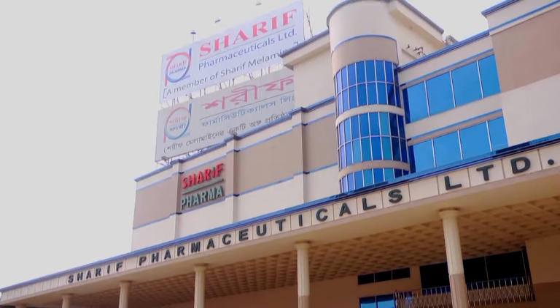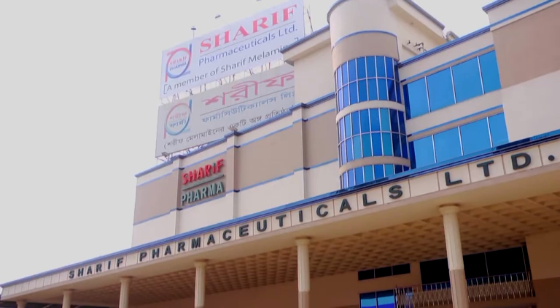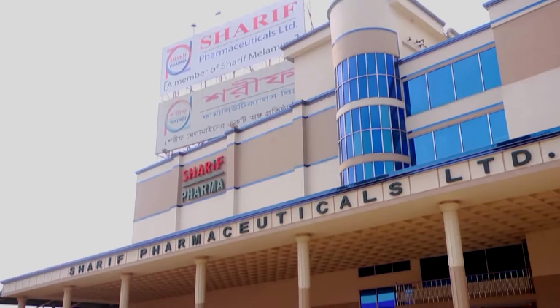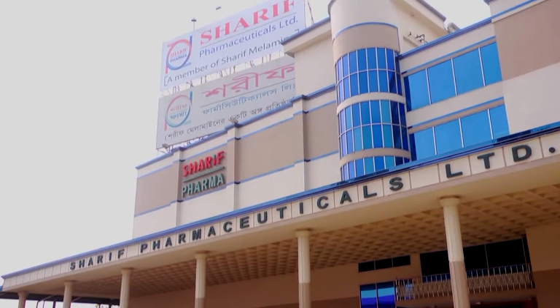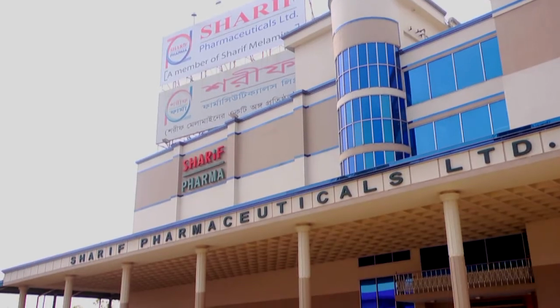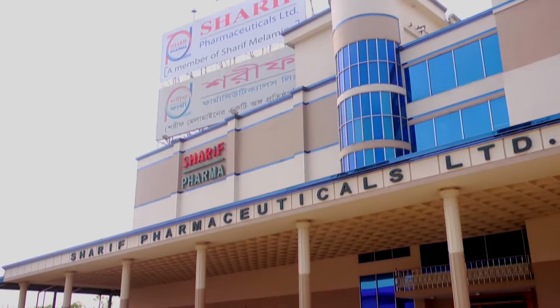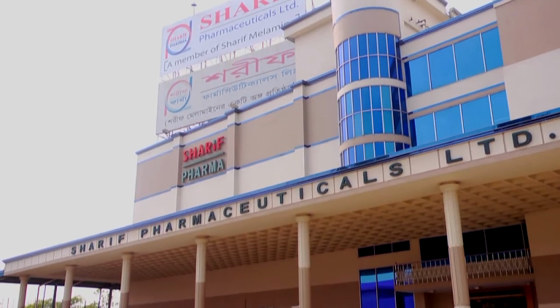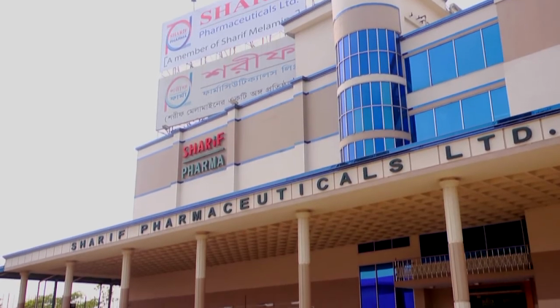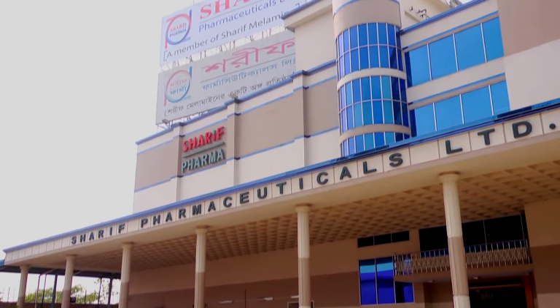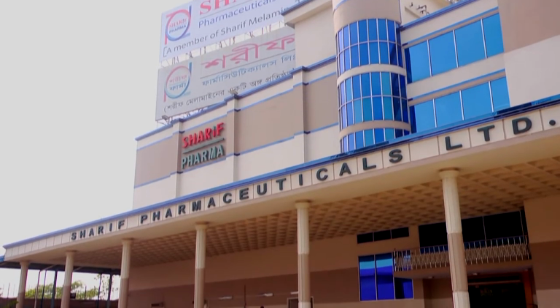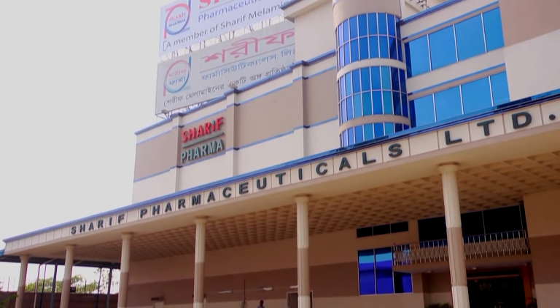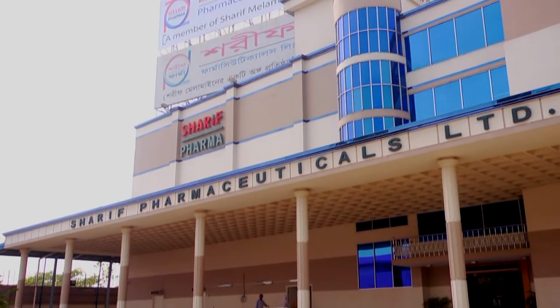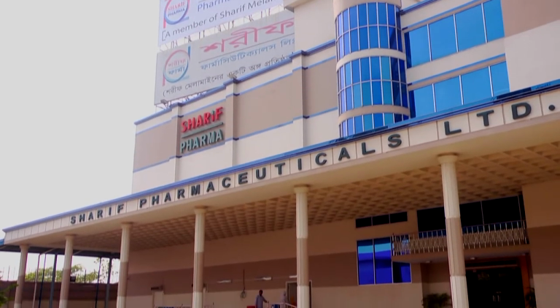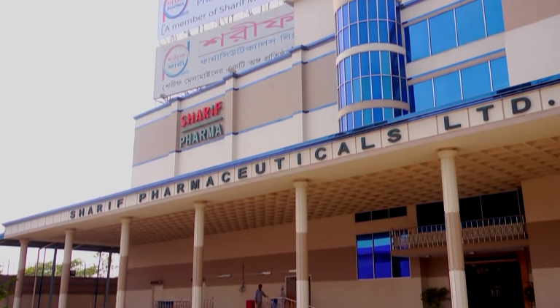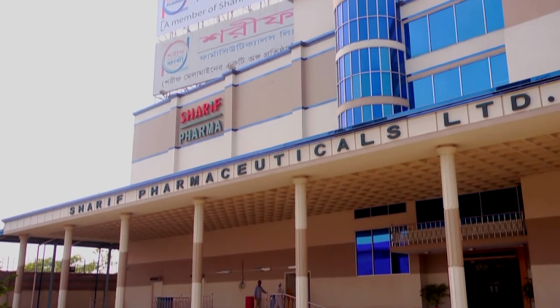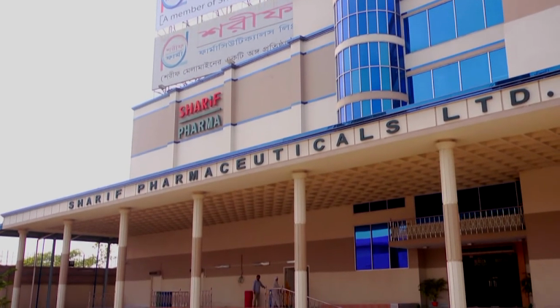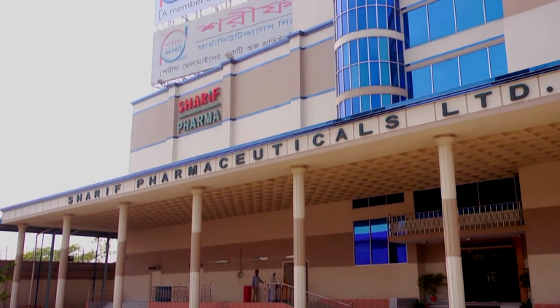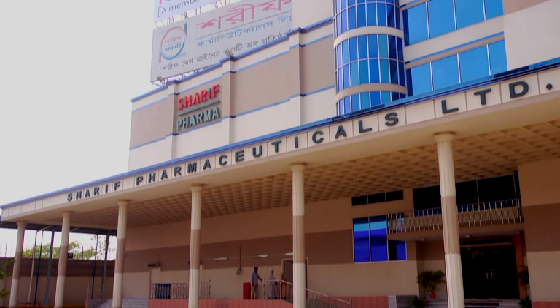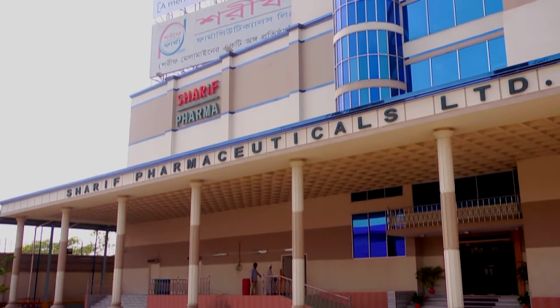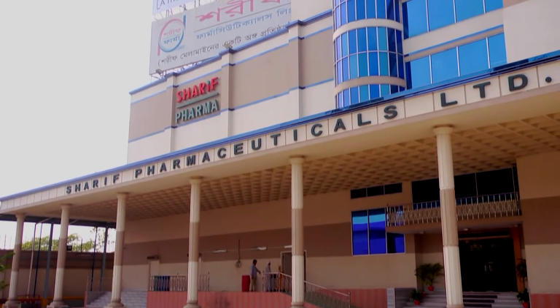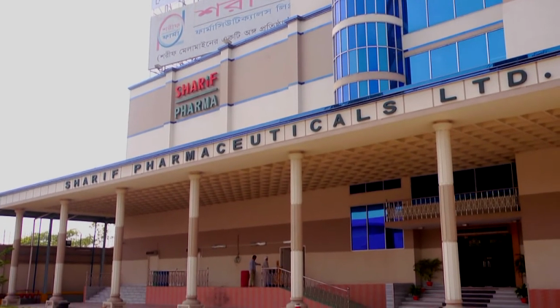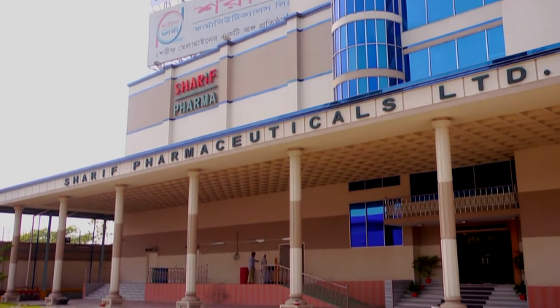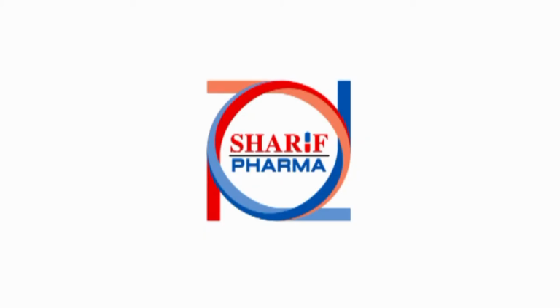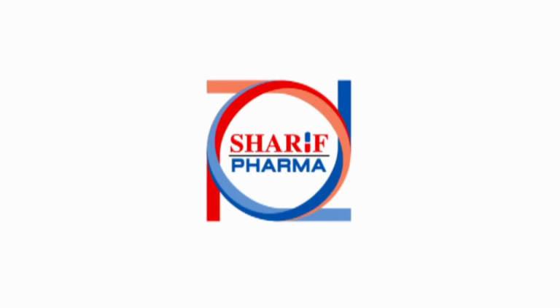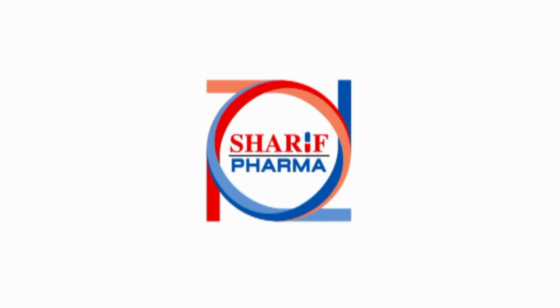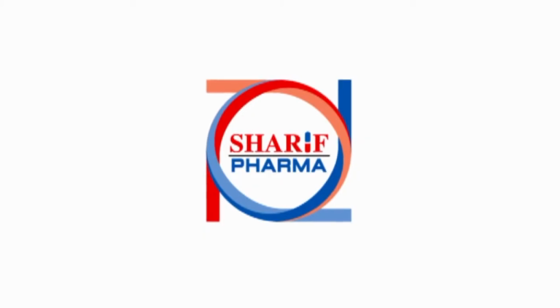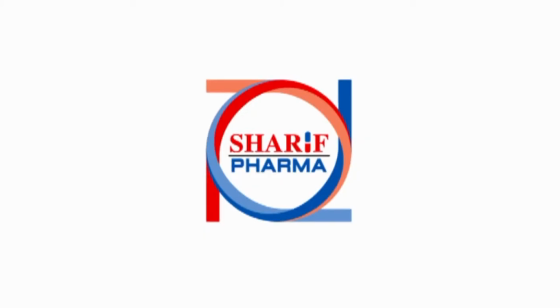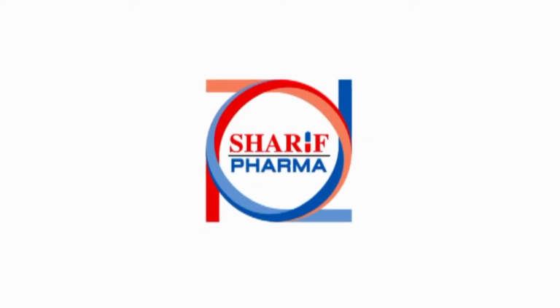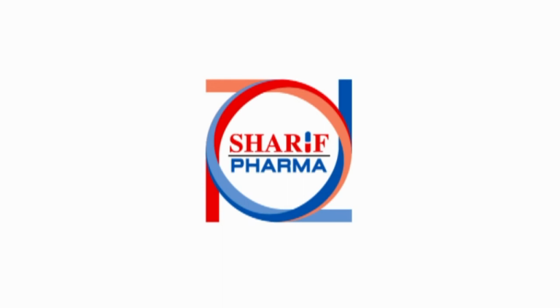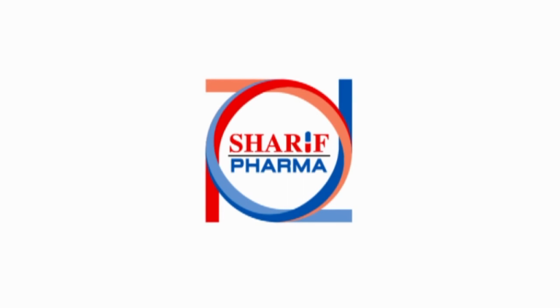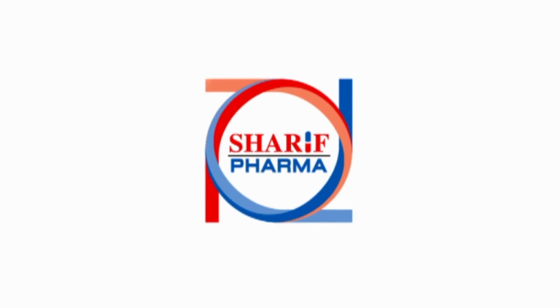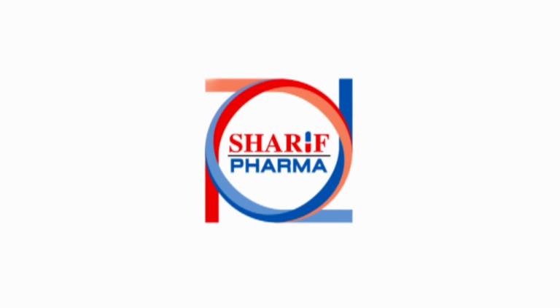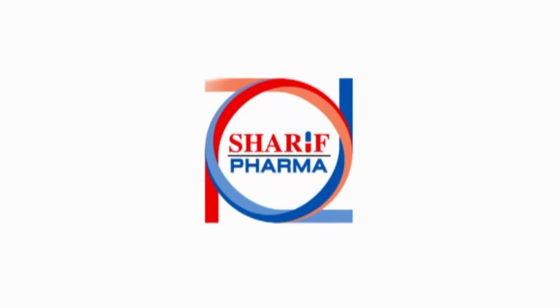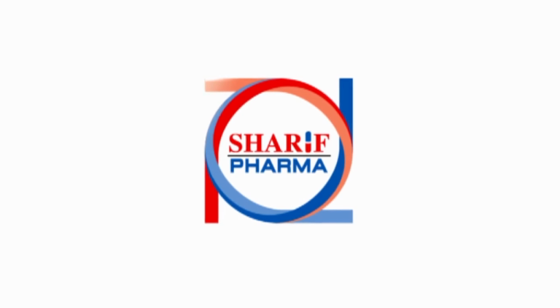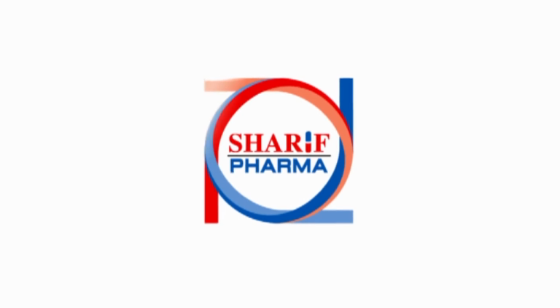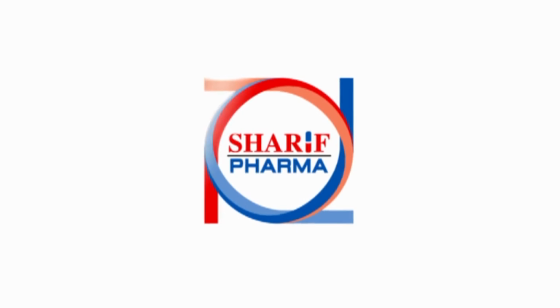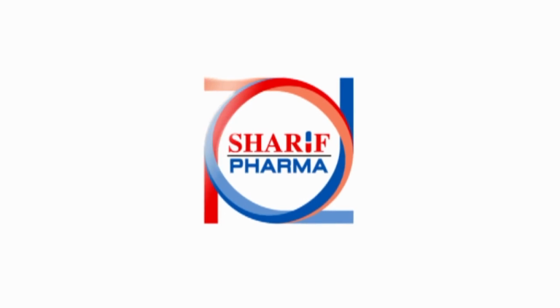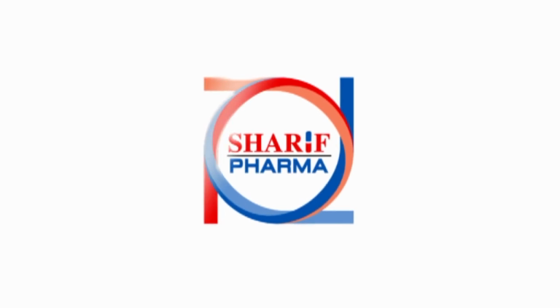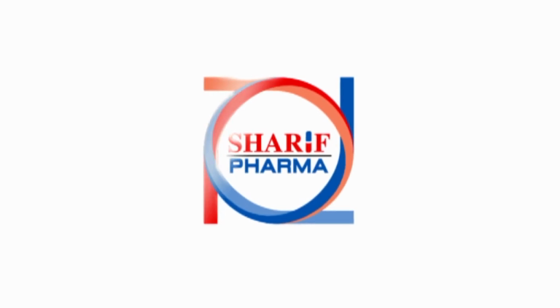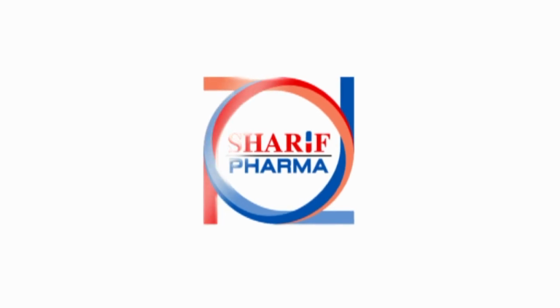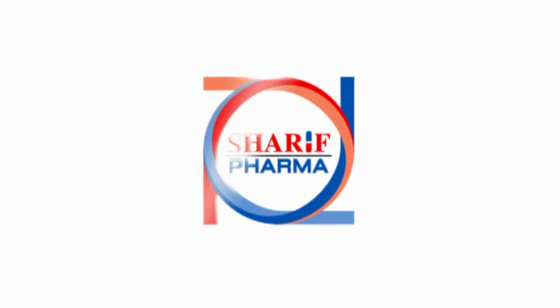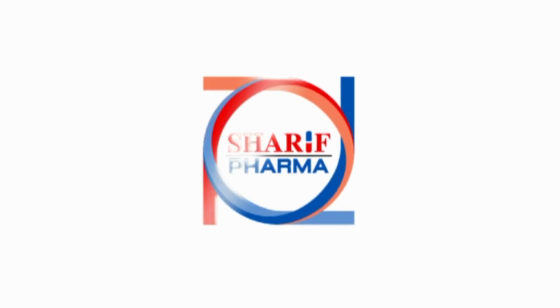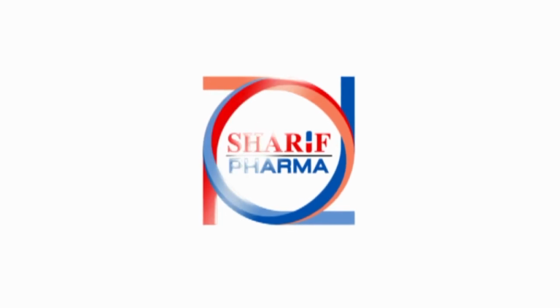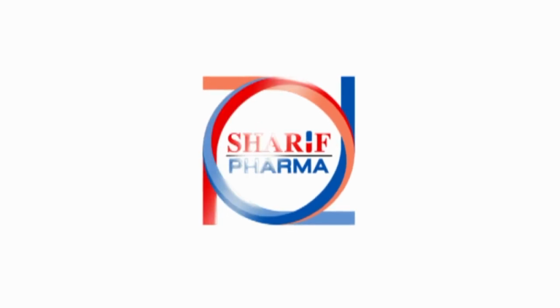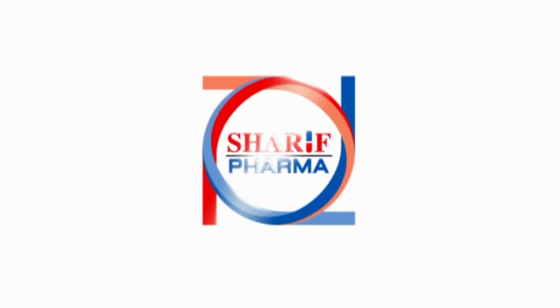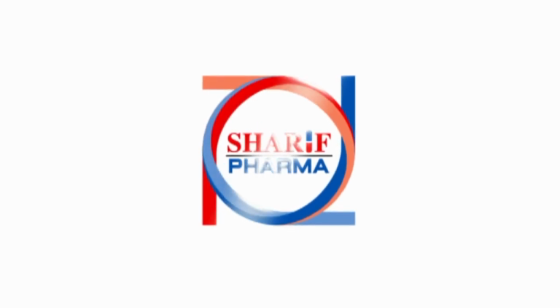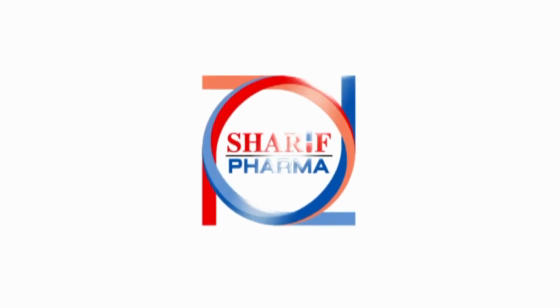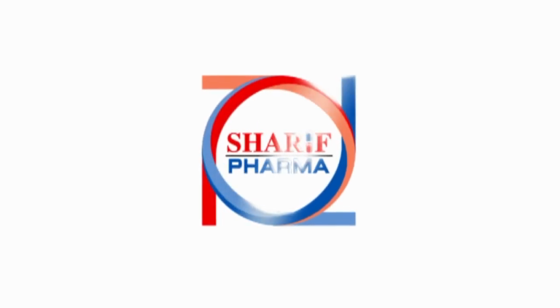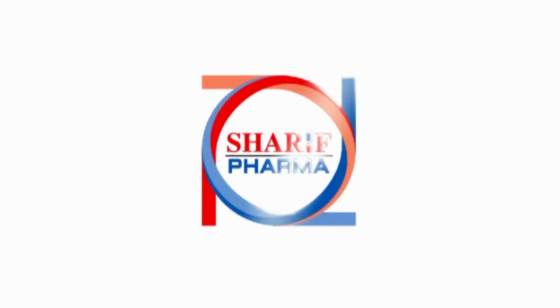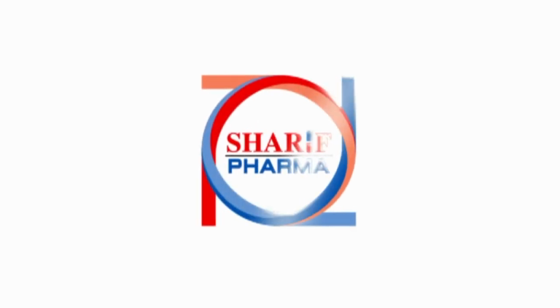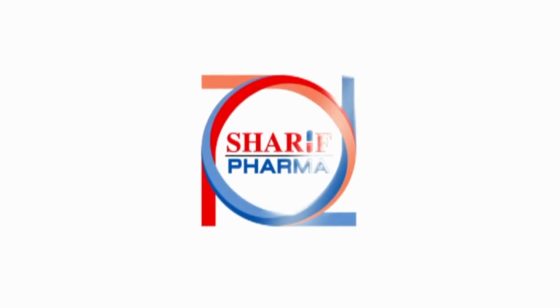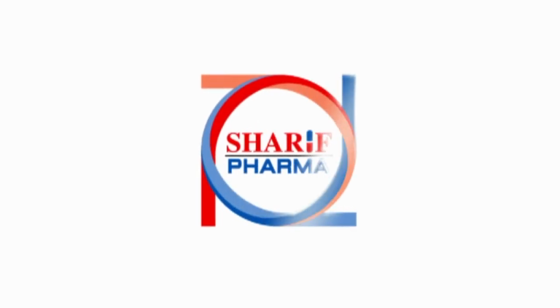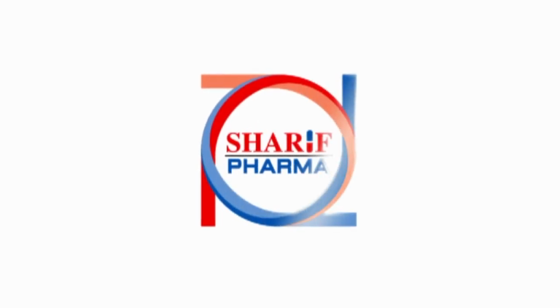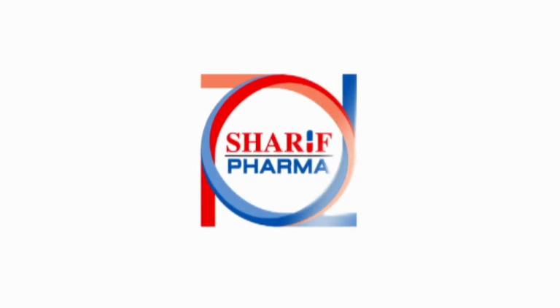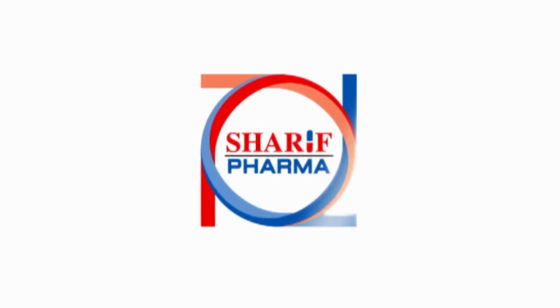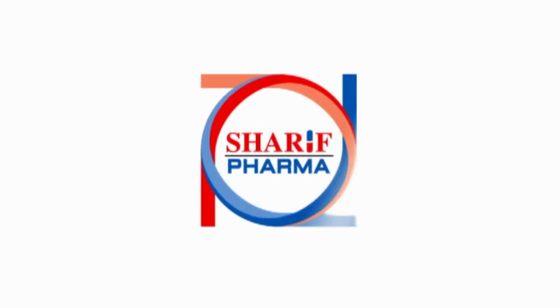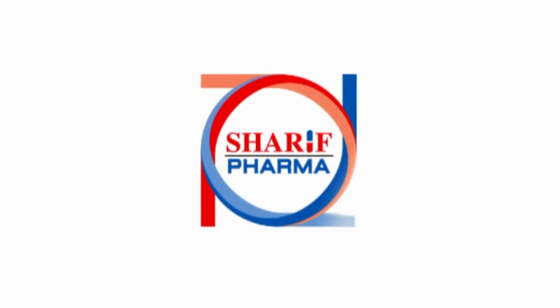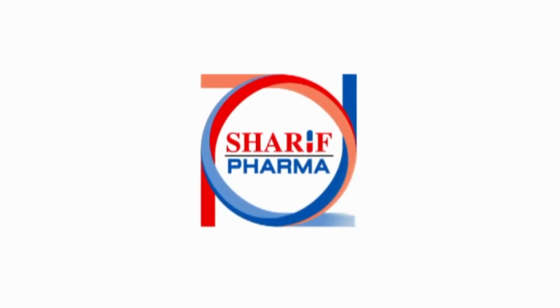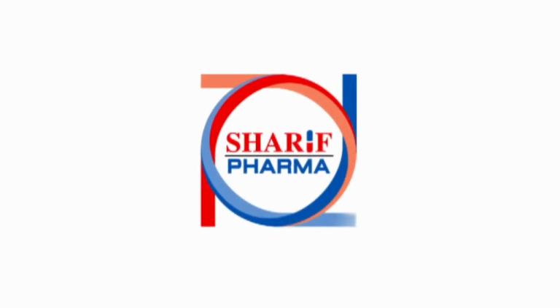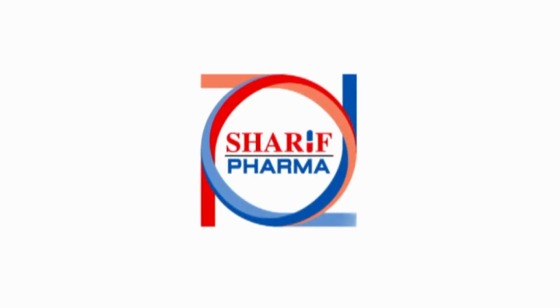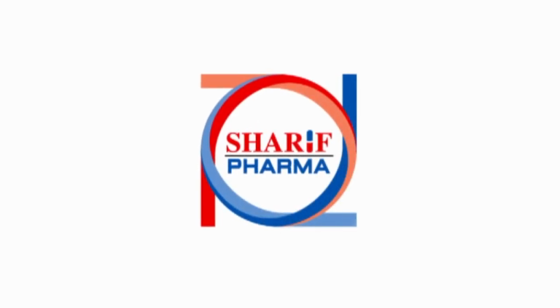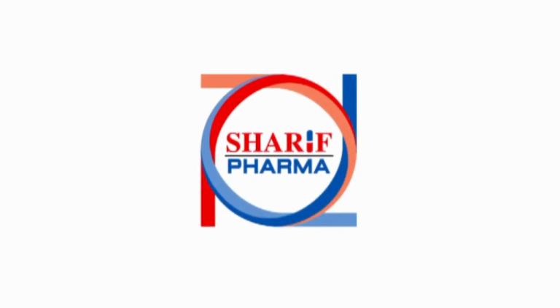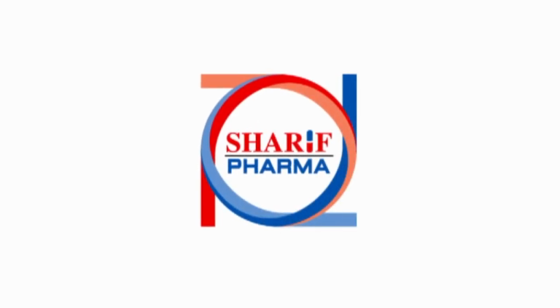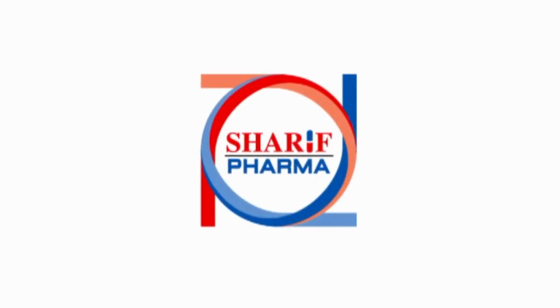Sharif Pharmaceuticals Ltd. — Leadership is our vision. Our mission is to achieve it.